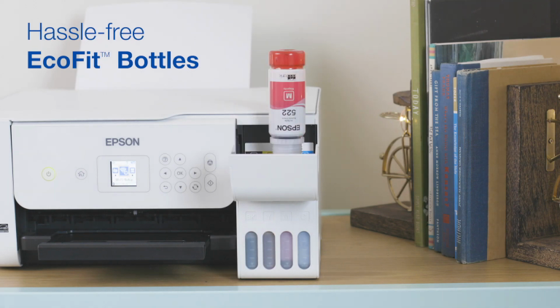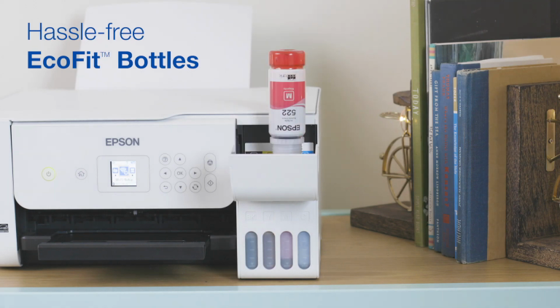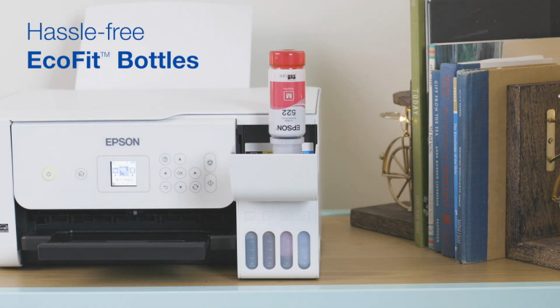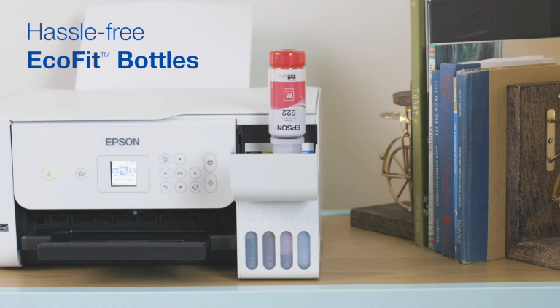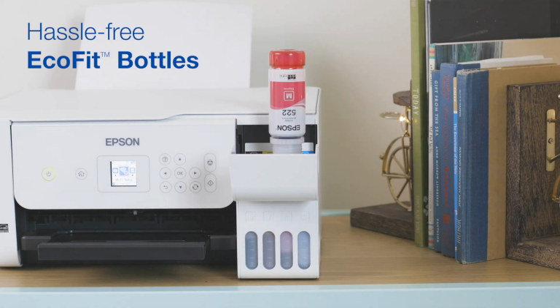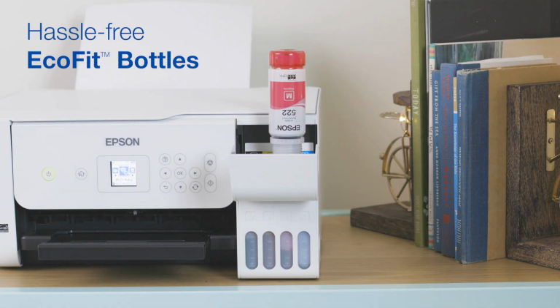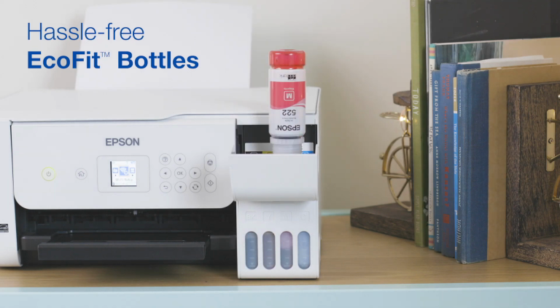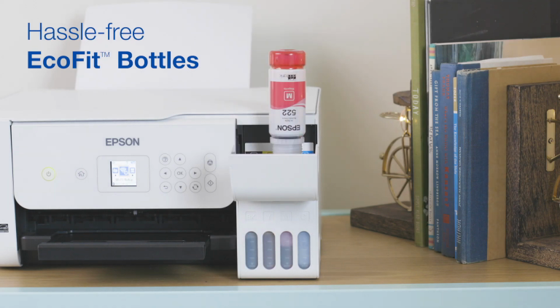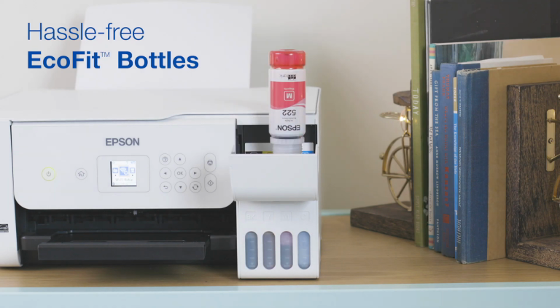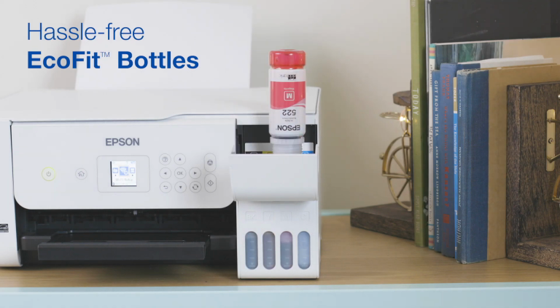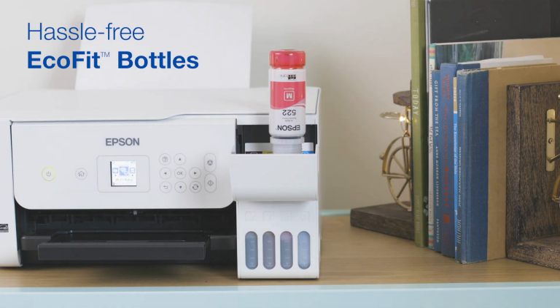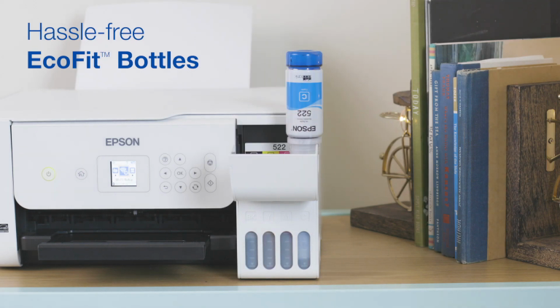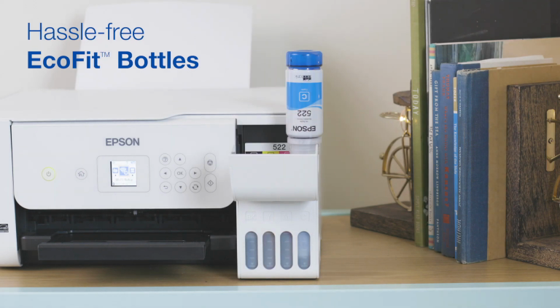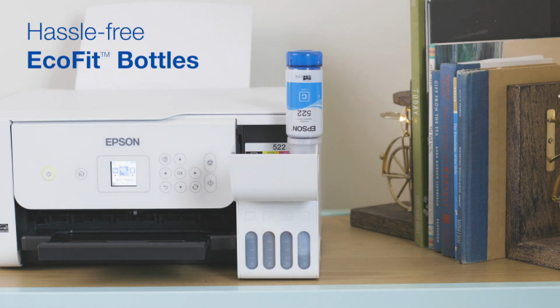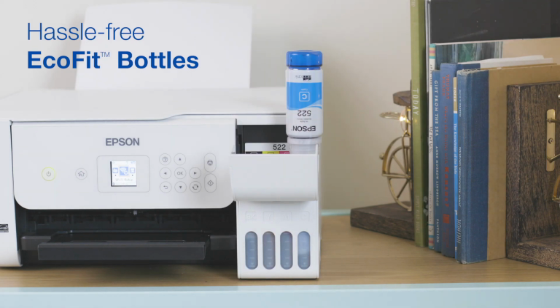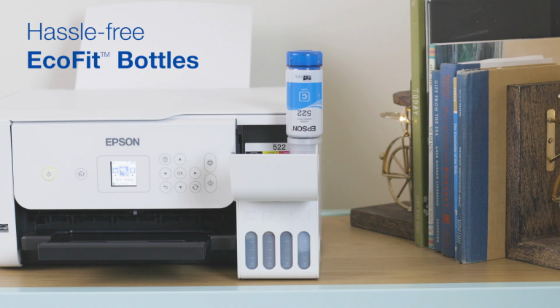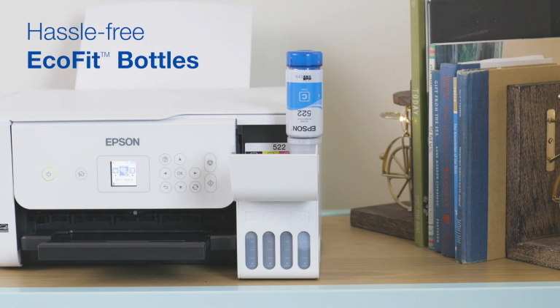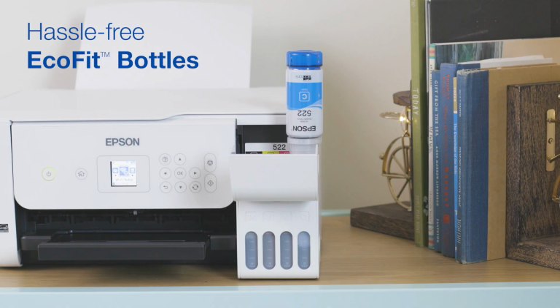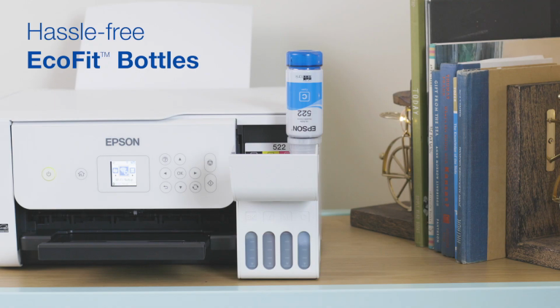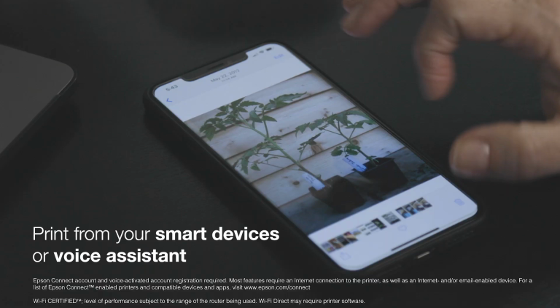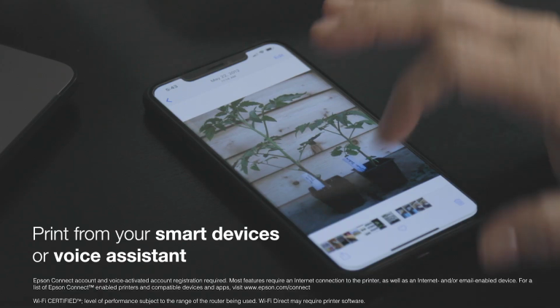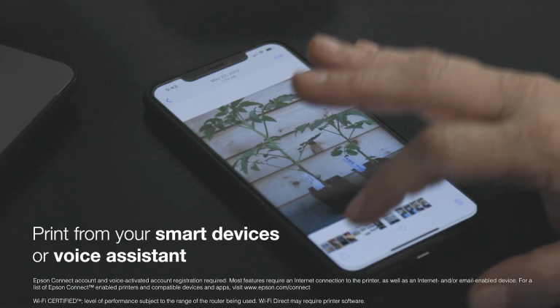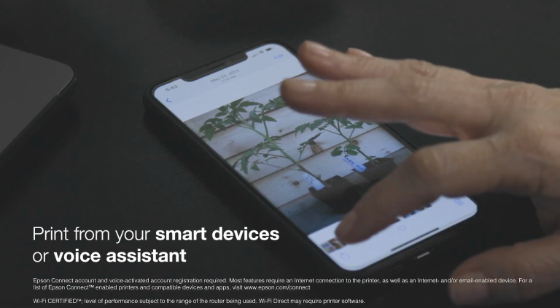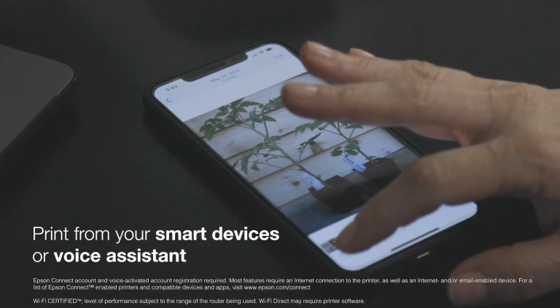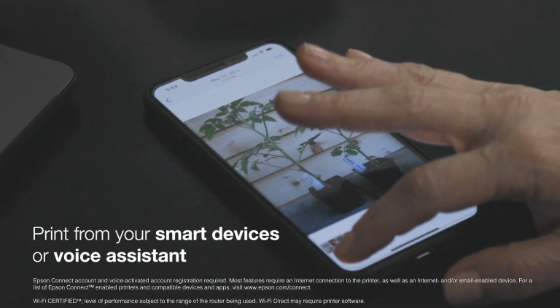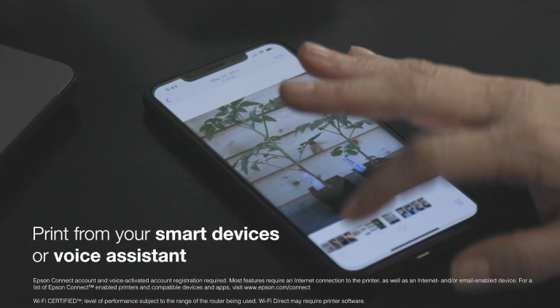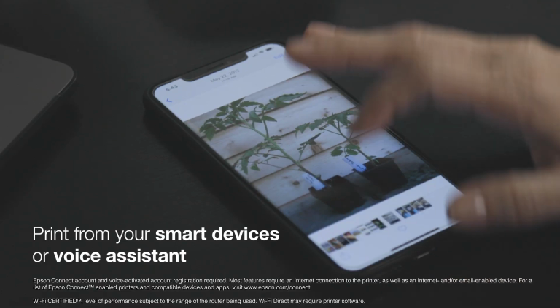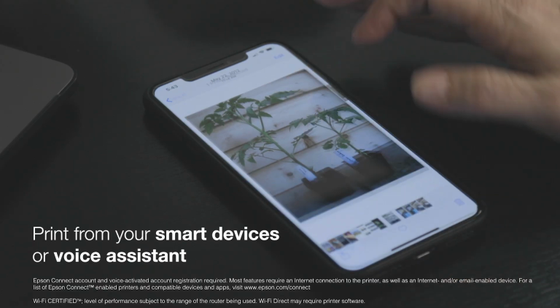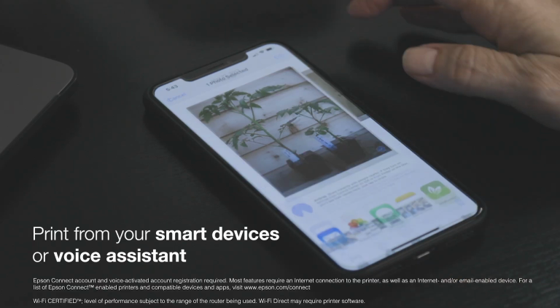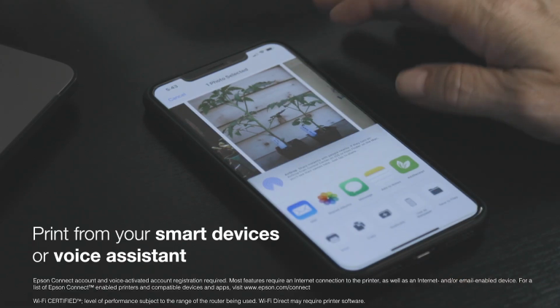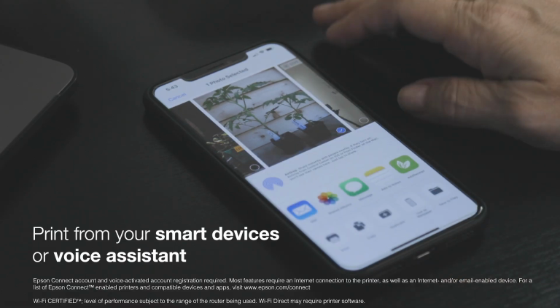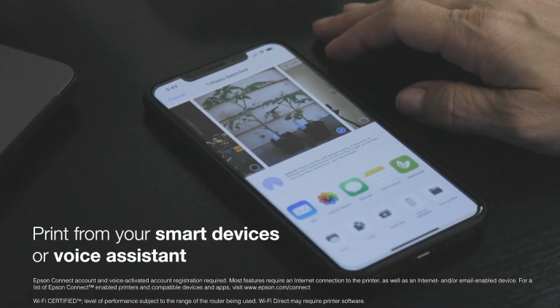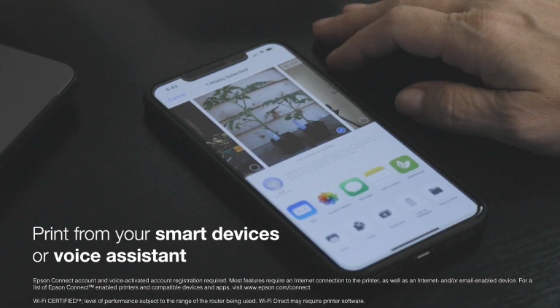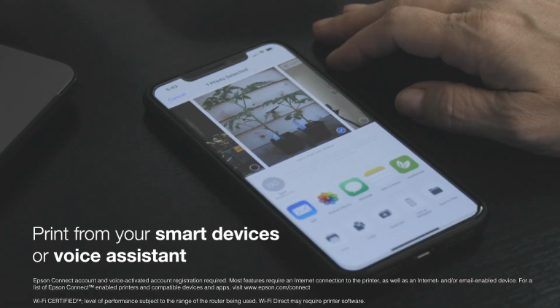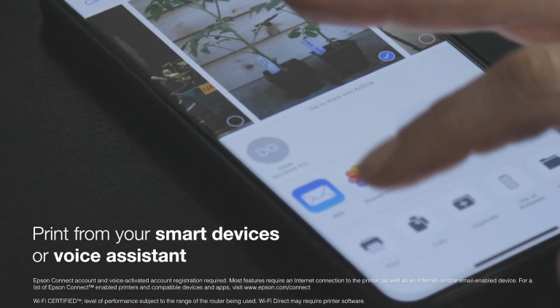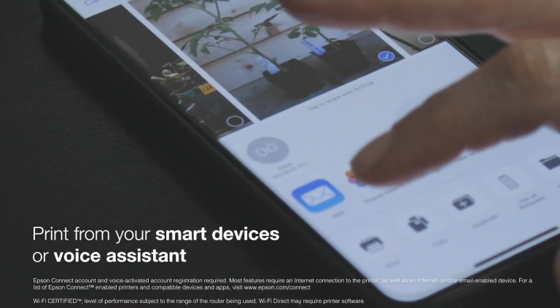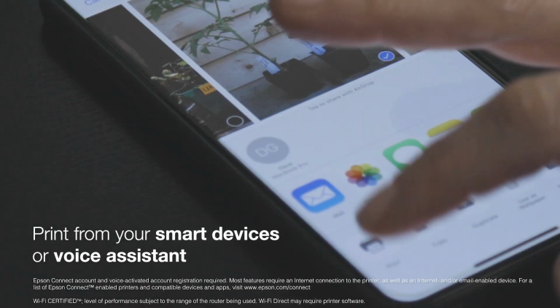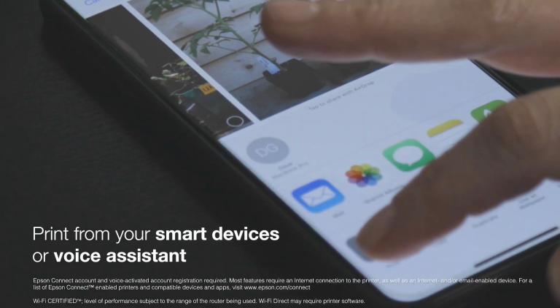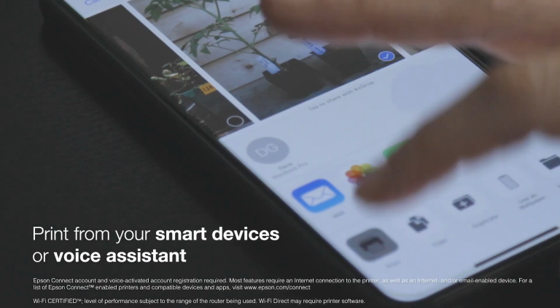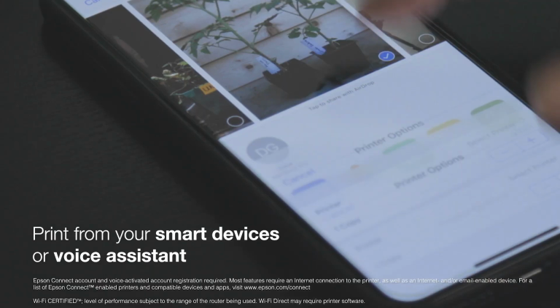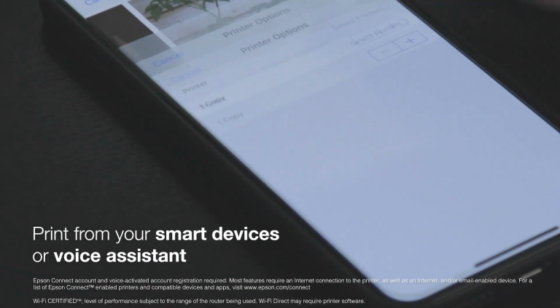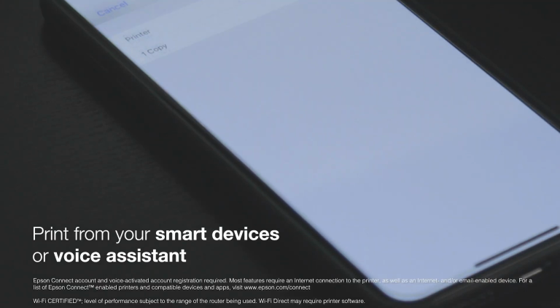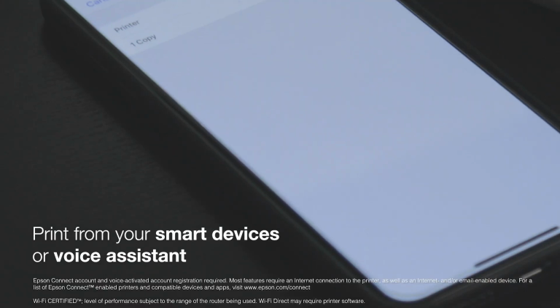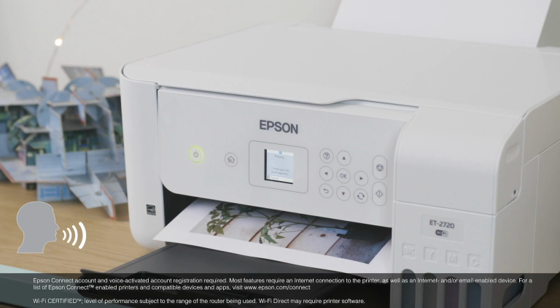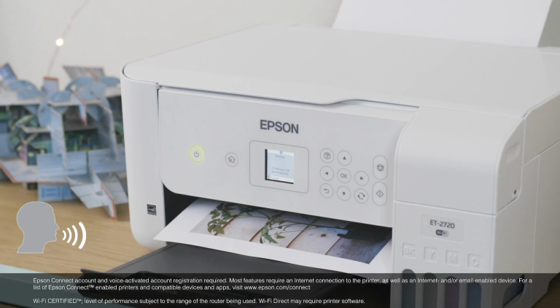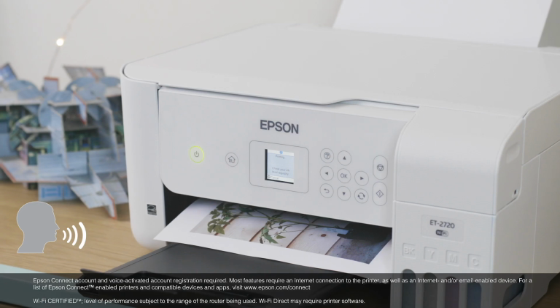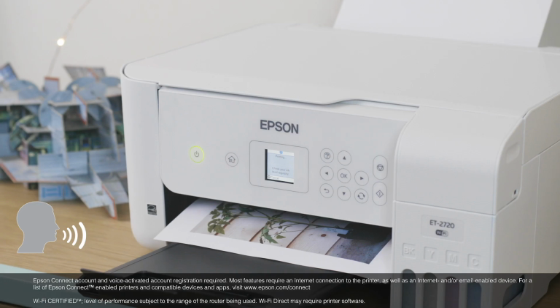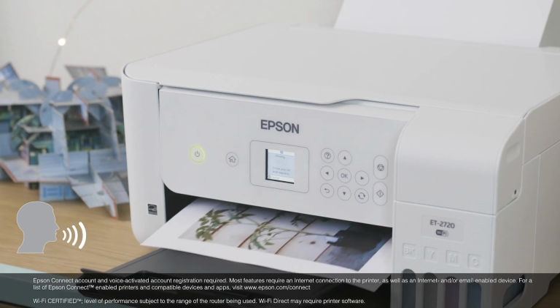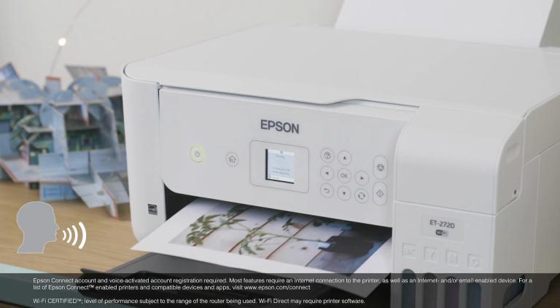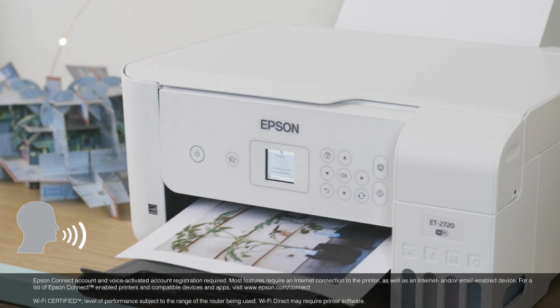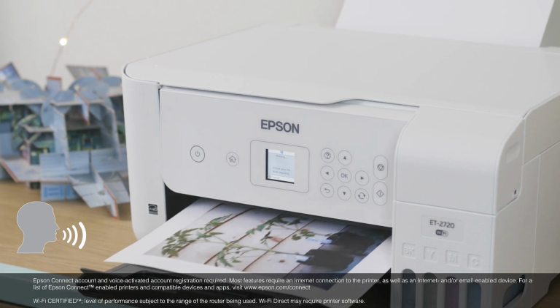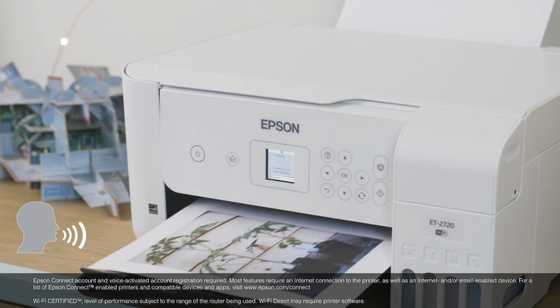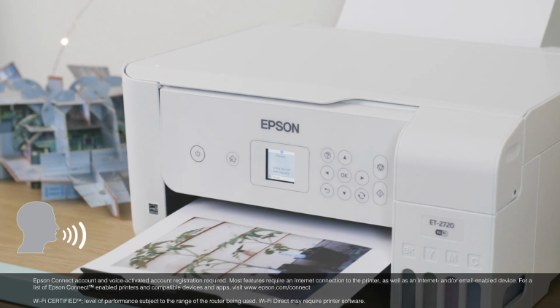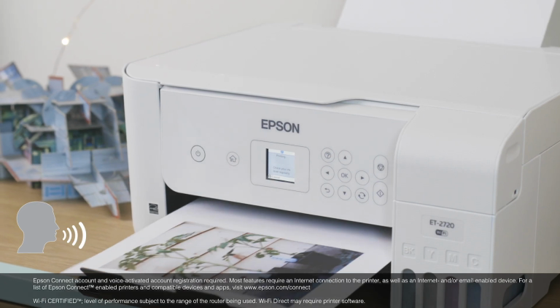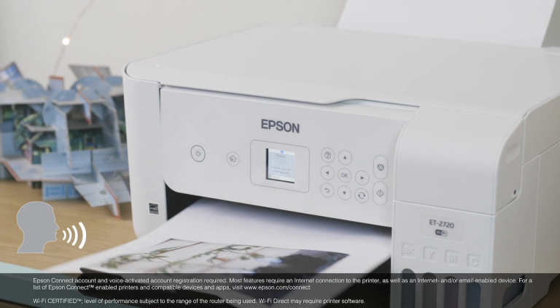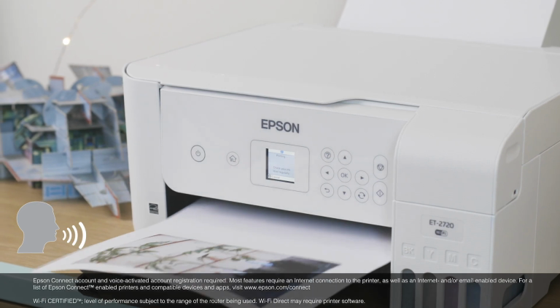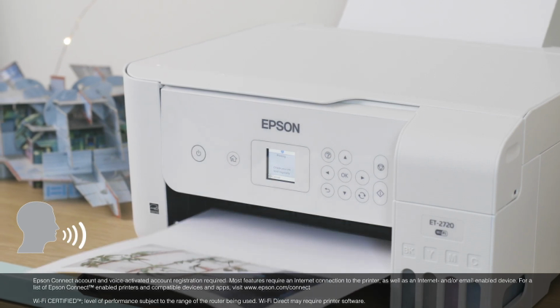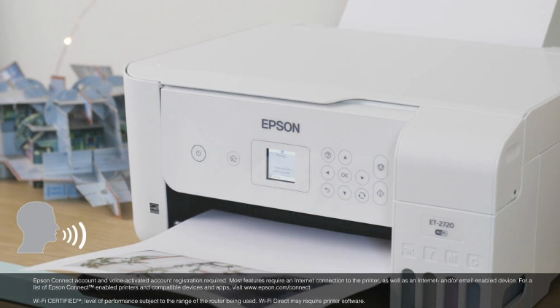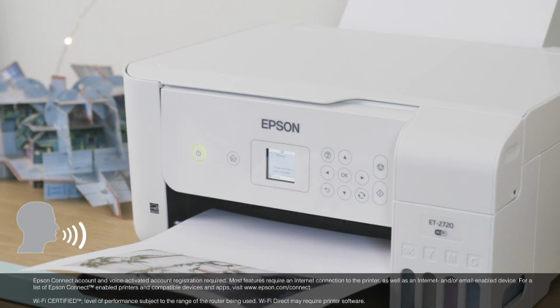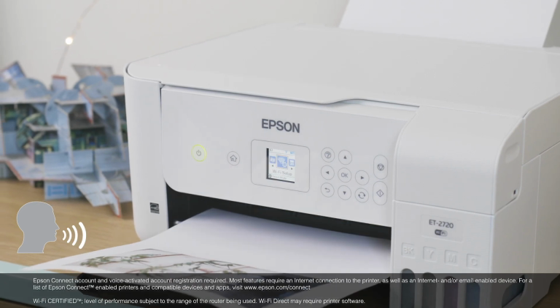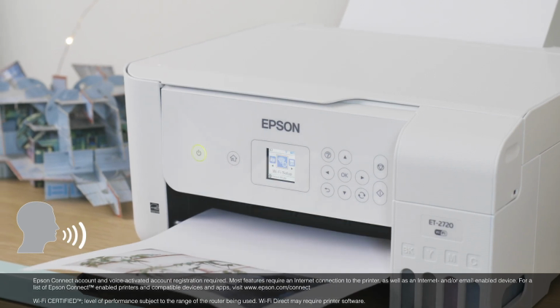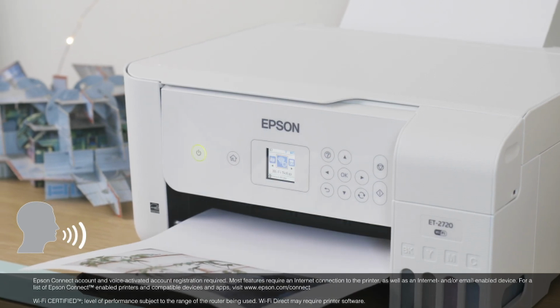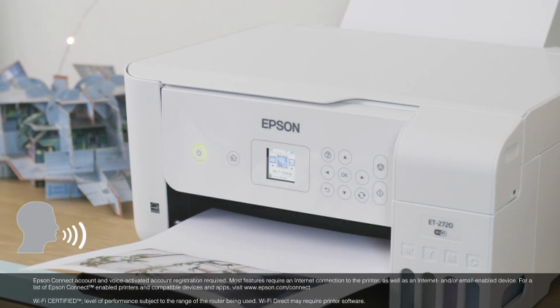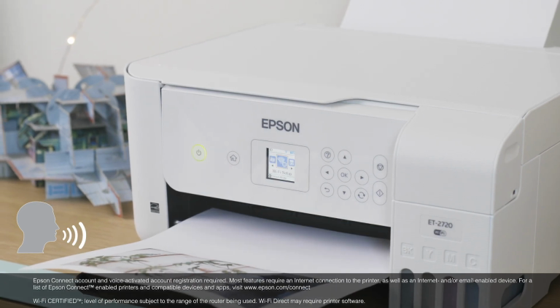The Ecotank 2720 provides convenient wireless printing through your smartphone or tablet, as well as voice-activated printing.